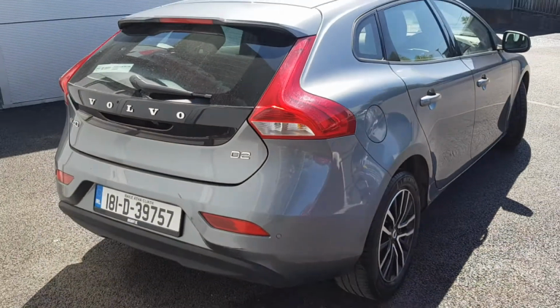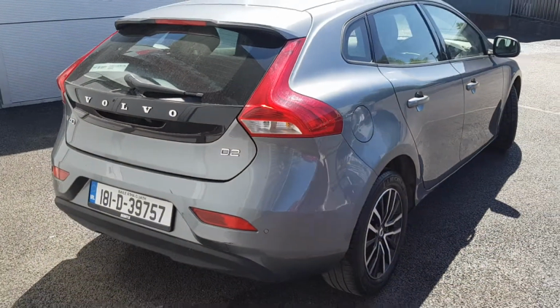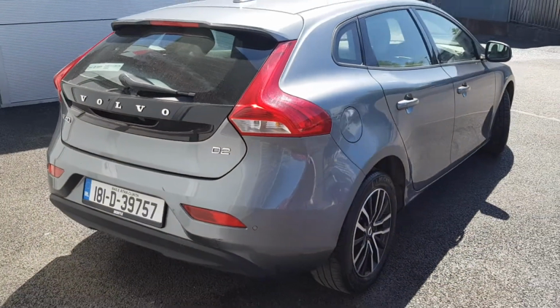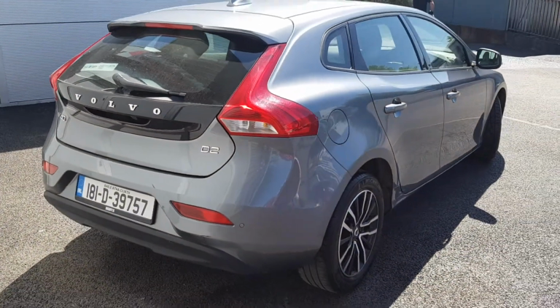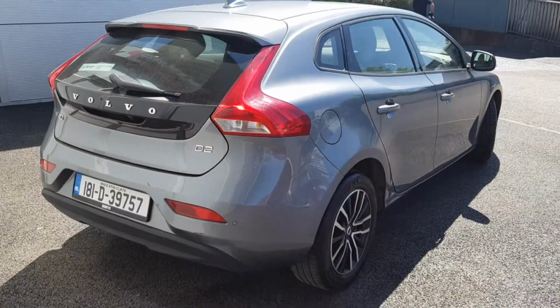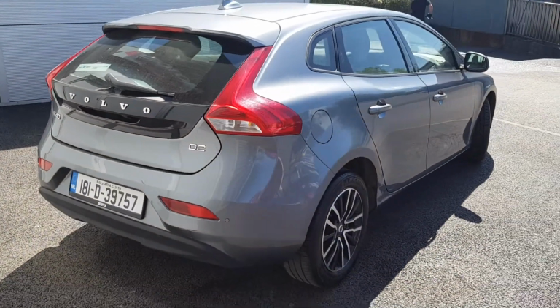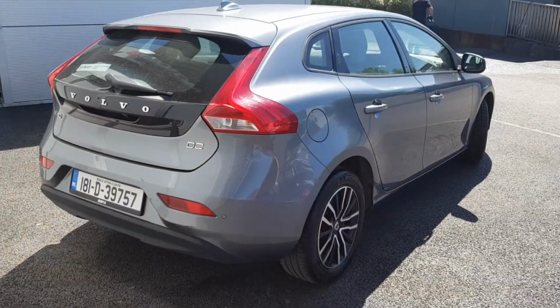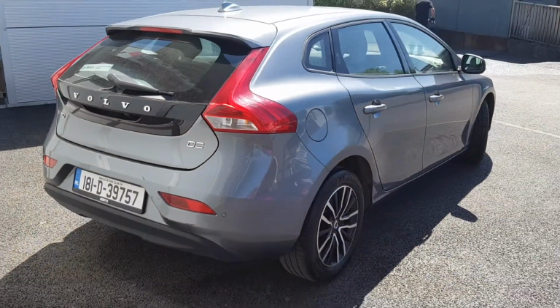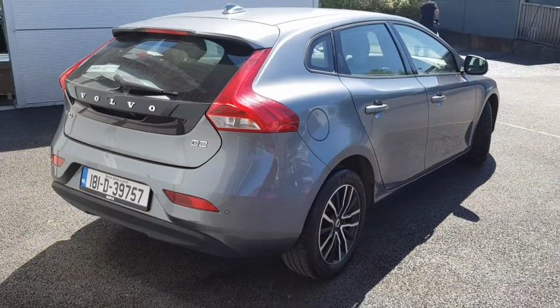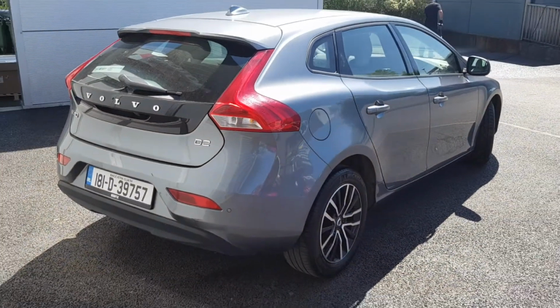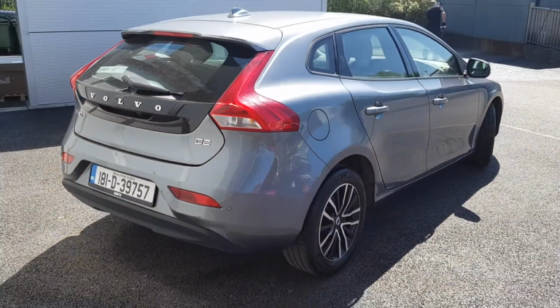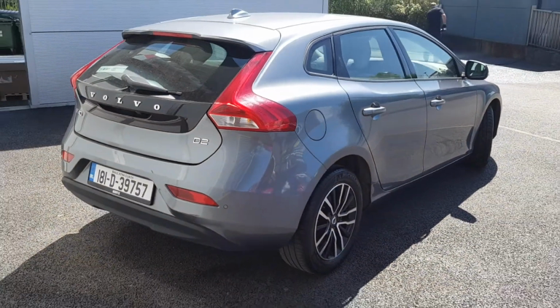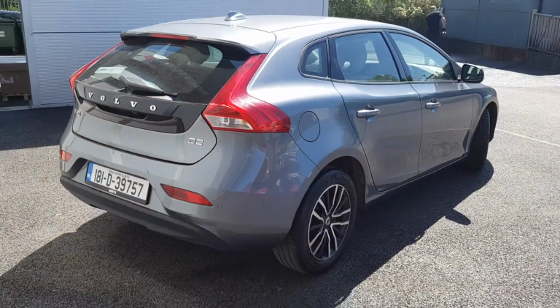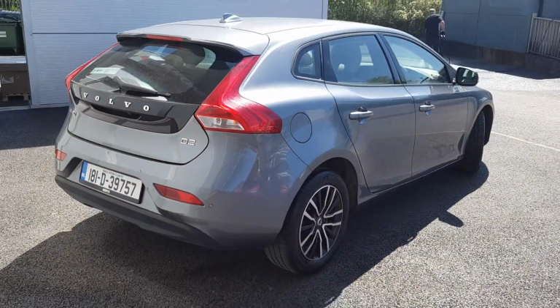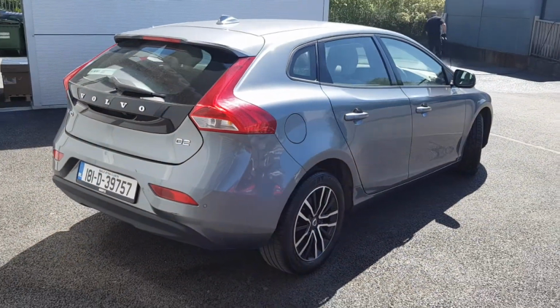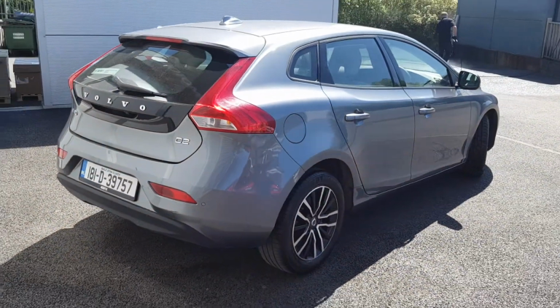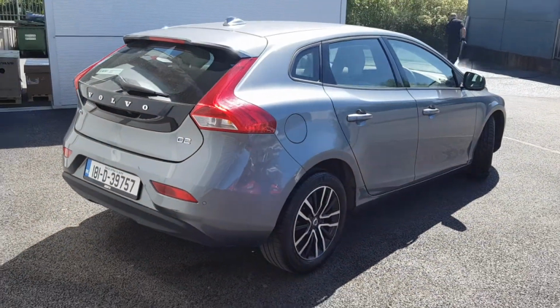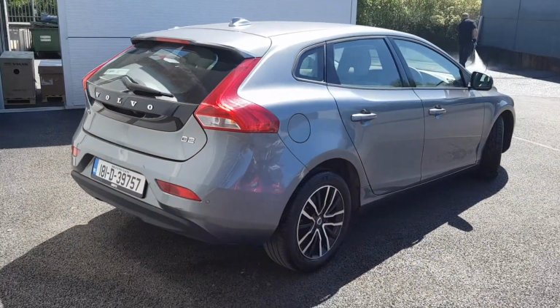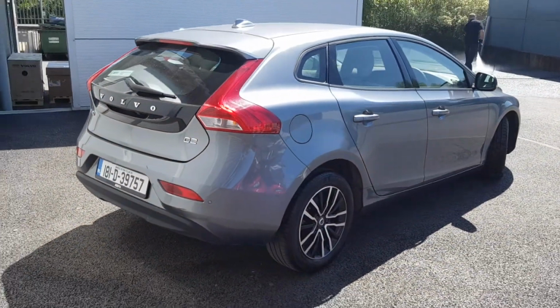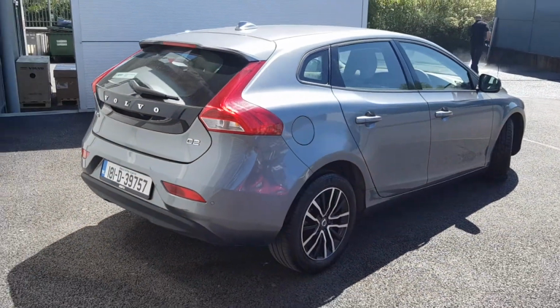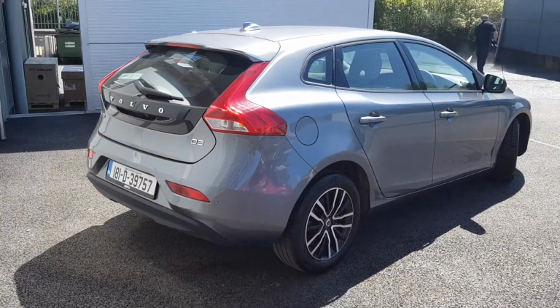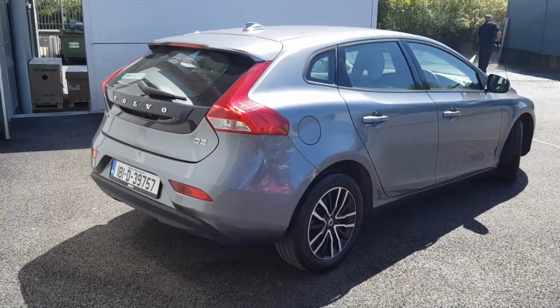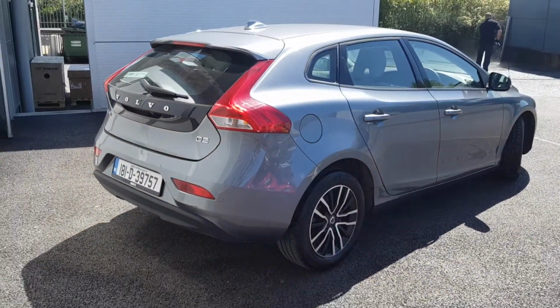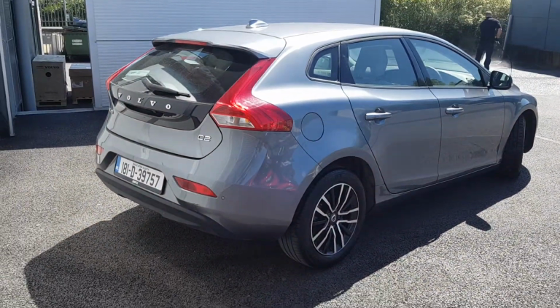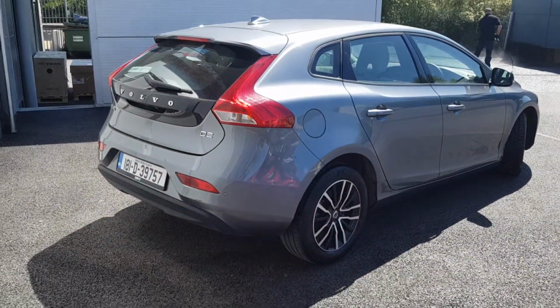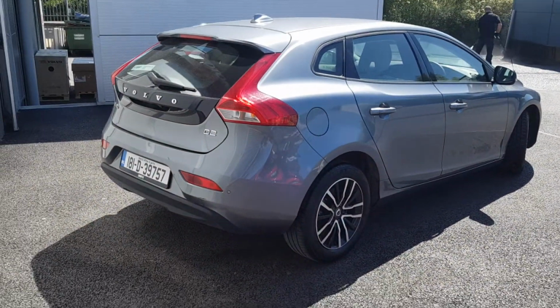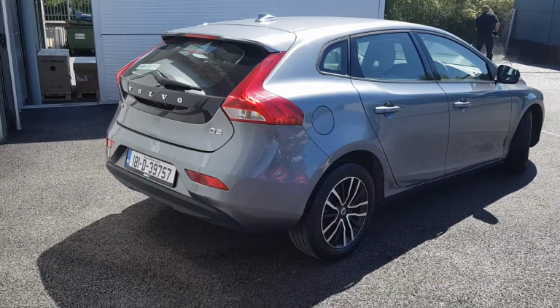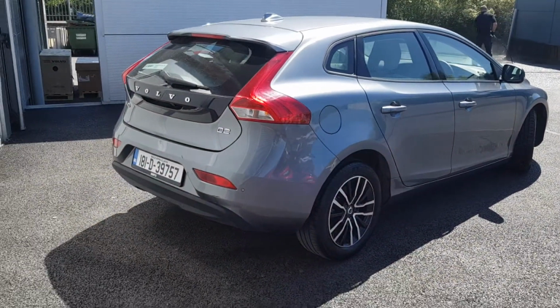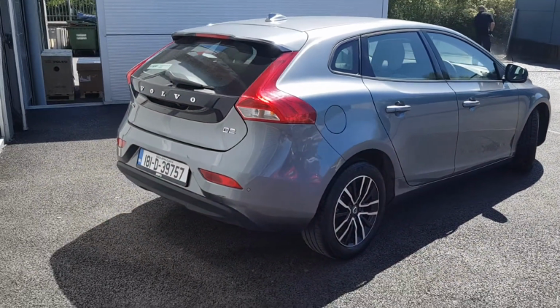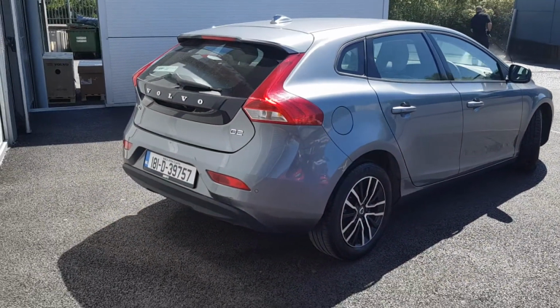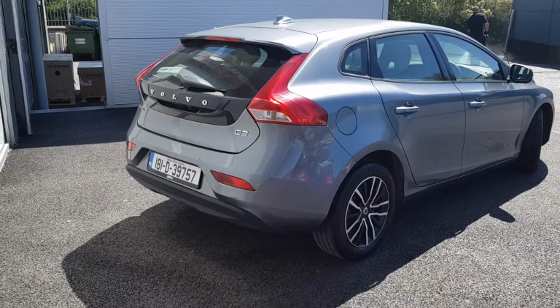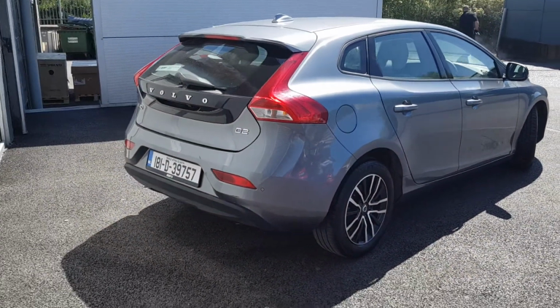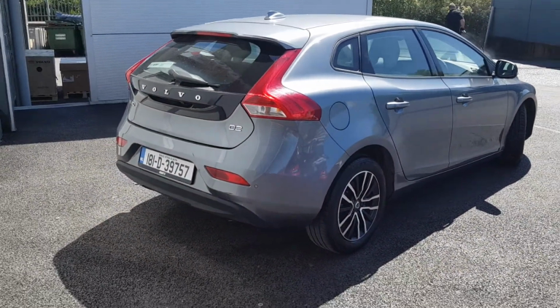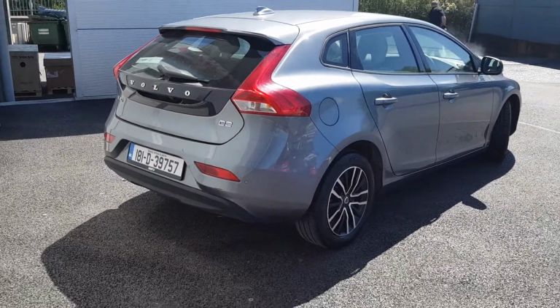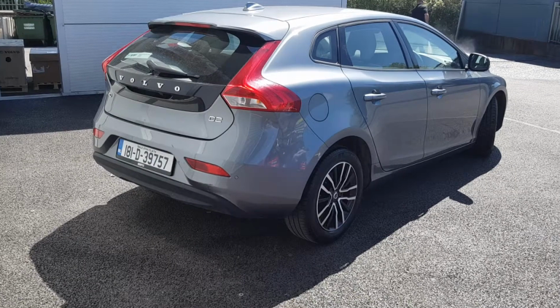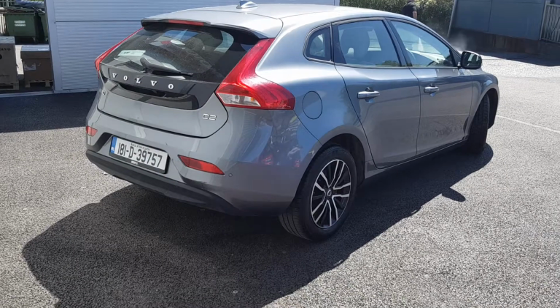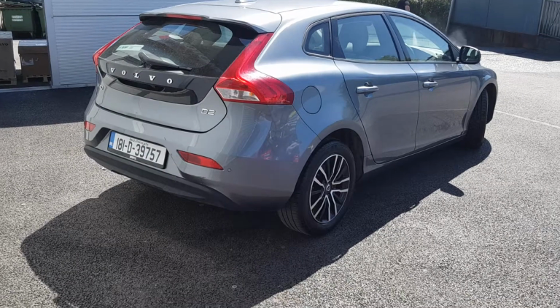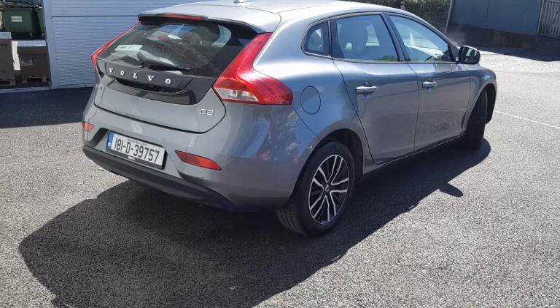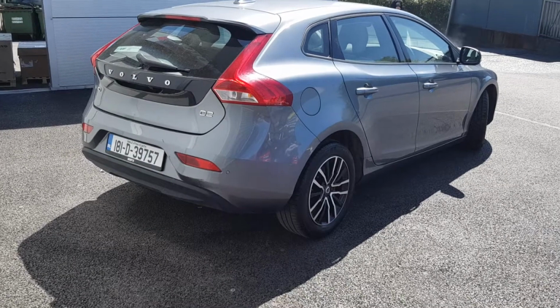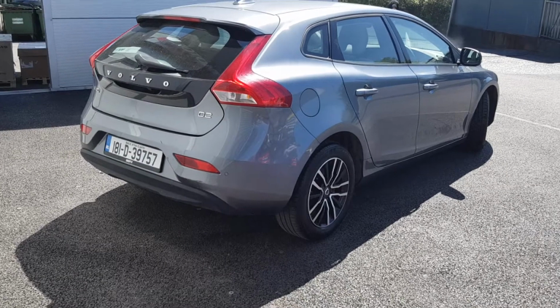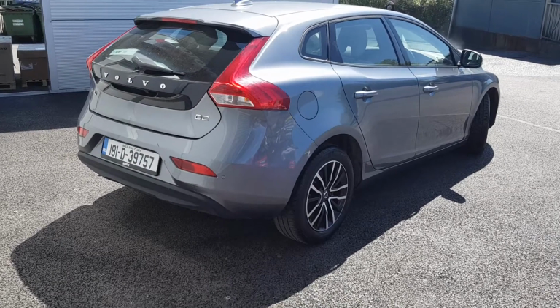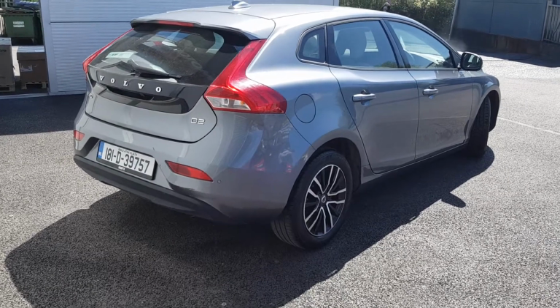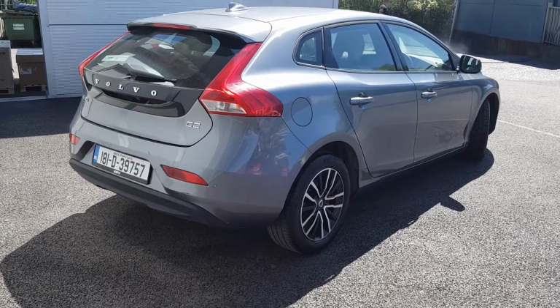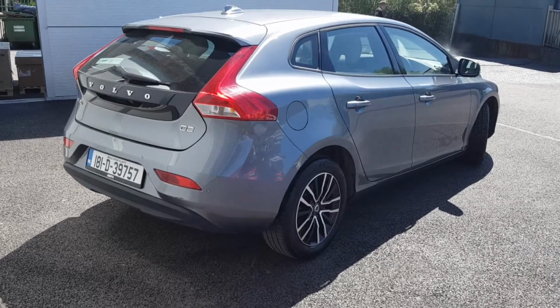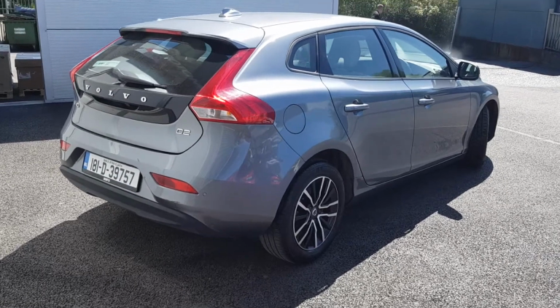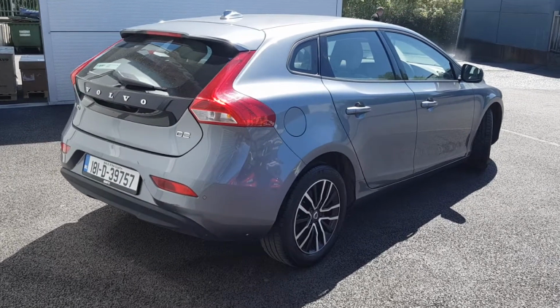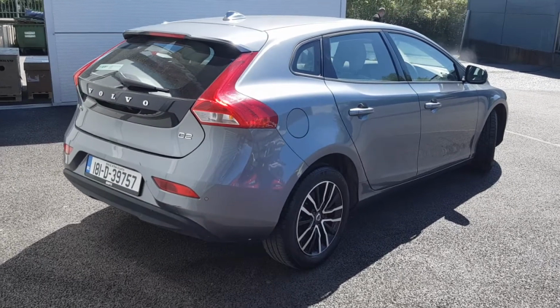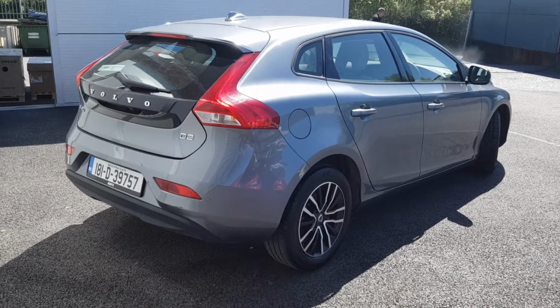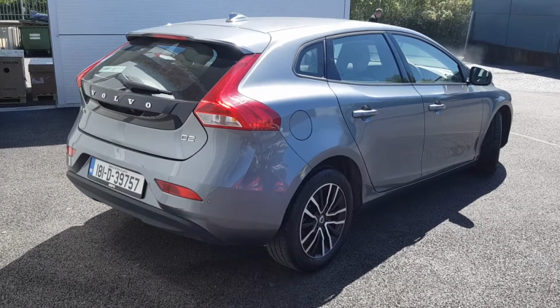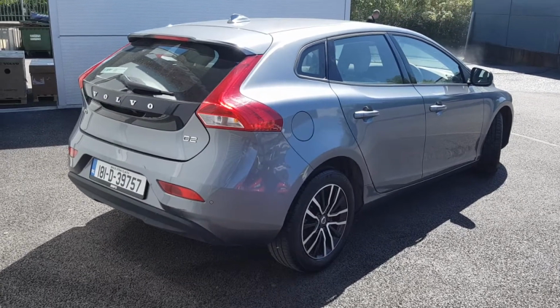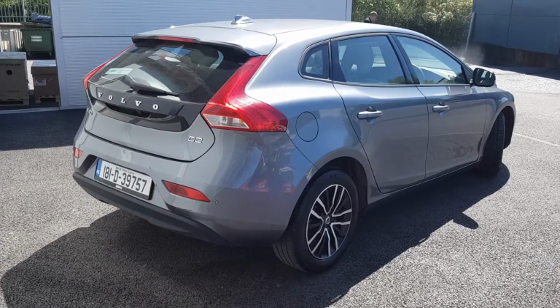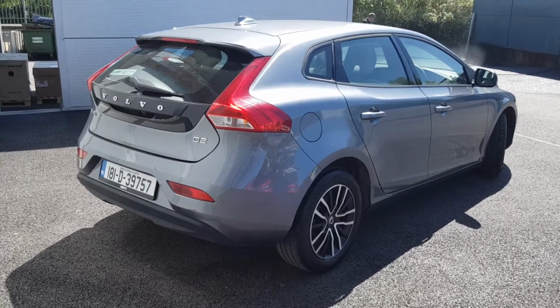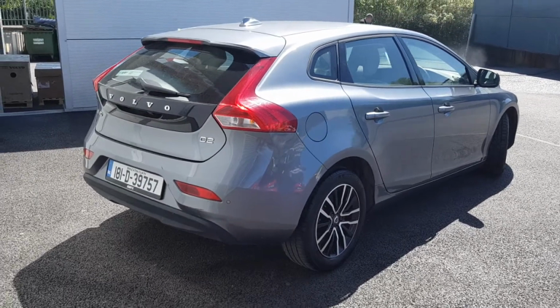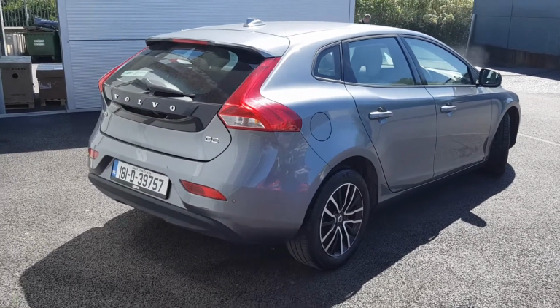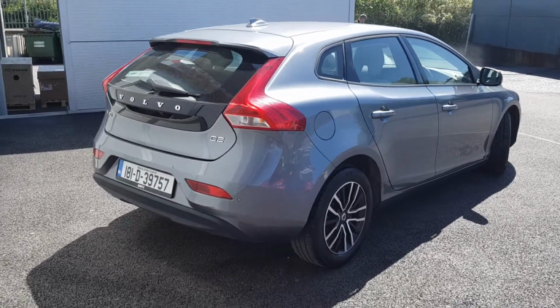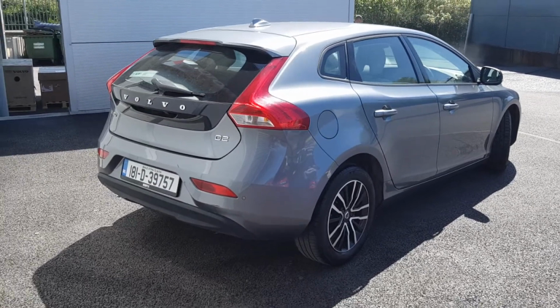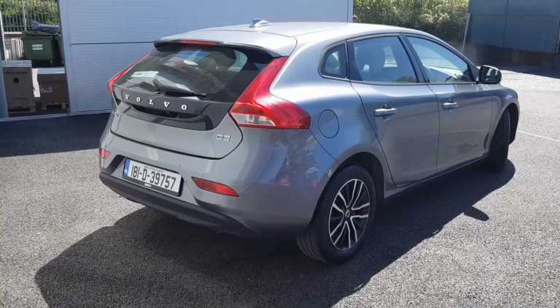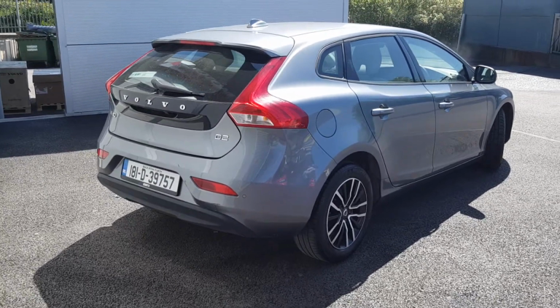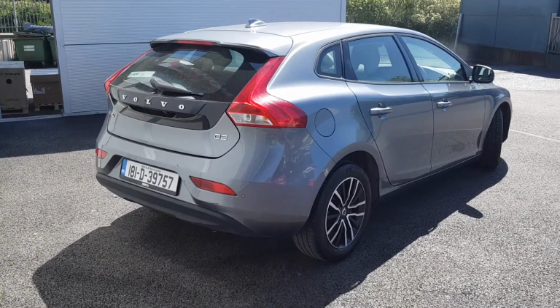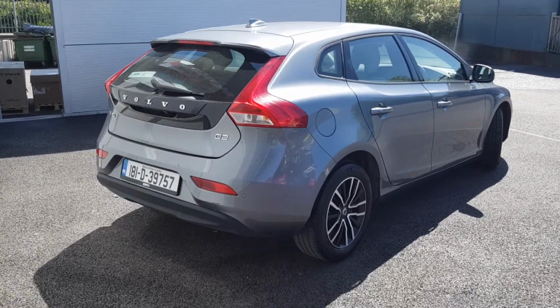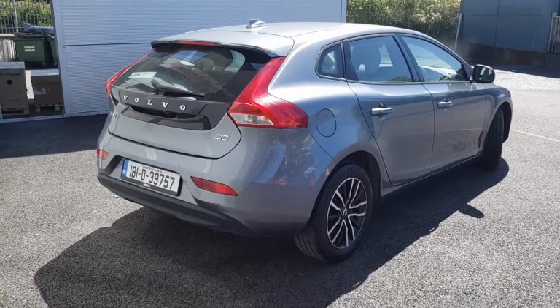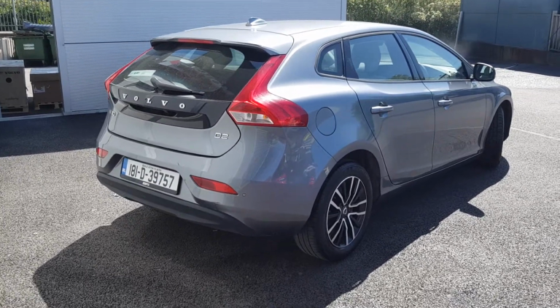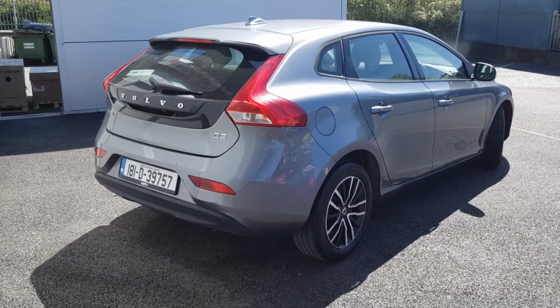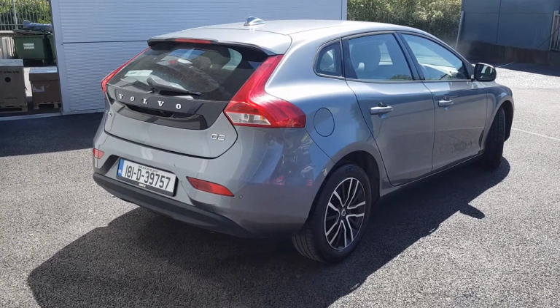To the rear, the V40 comes with a rear spoiler, rear parking sensors, black glass tailgate, and a rear parking camera.